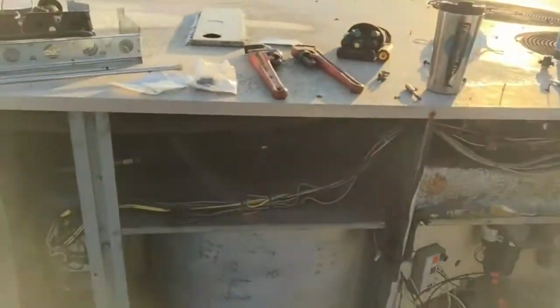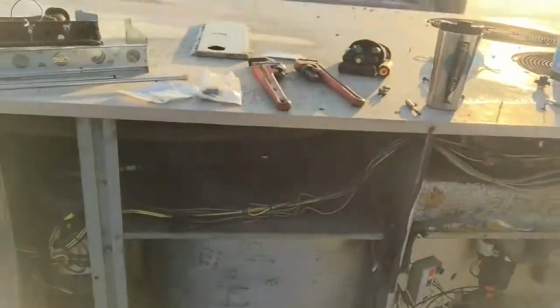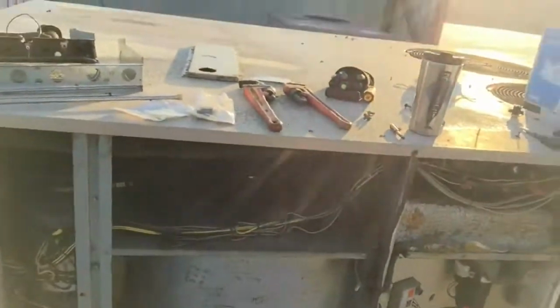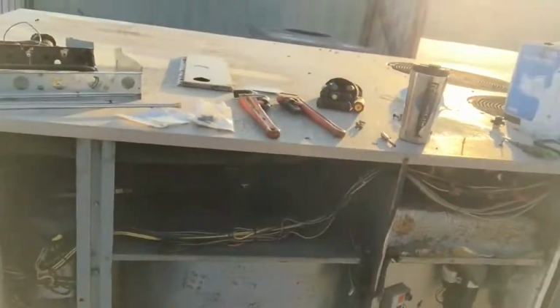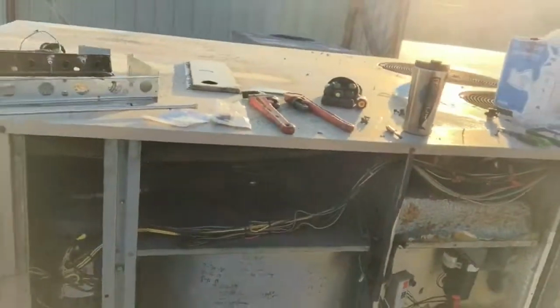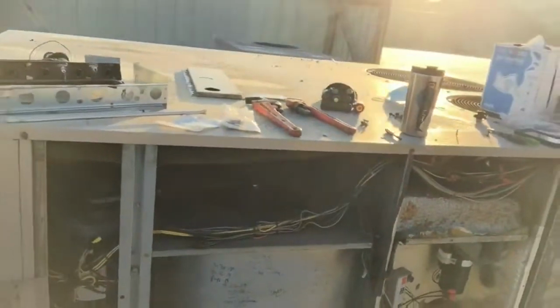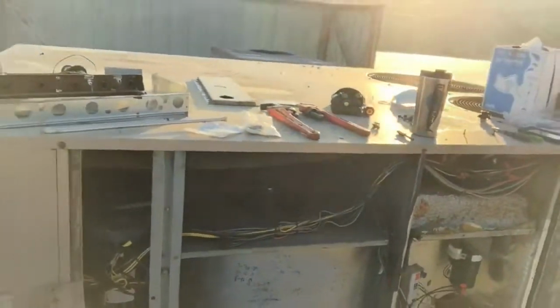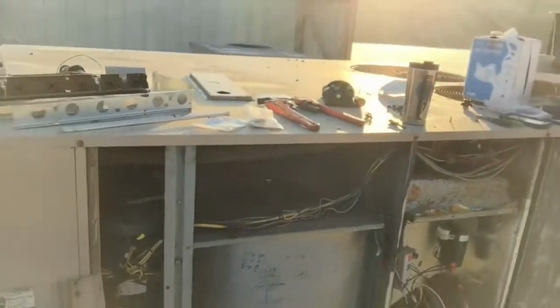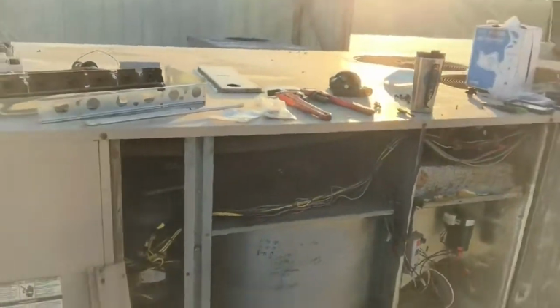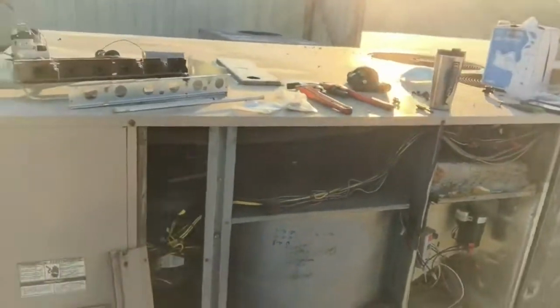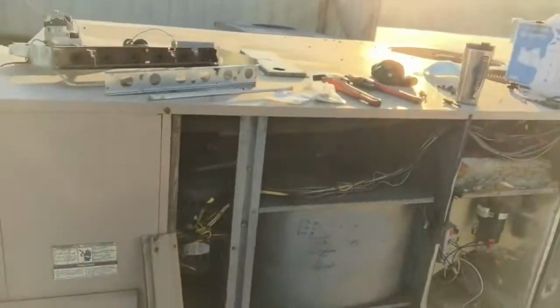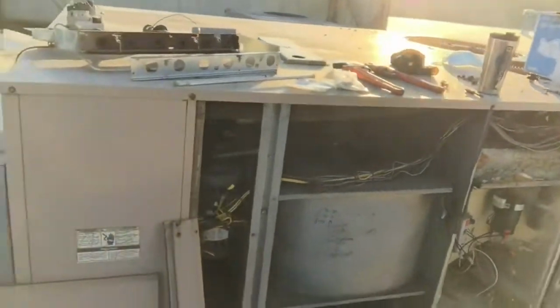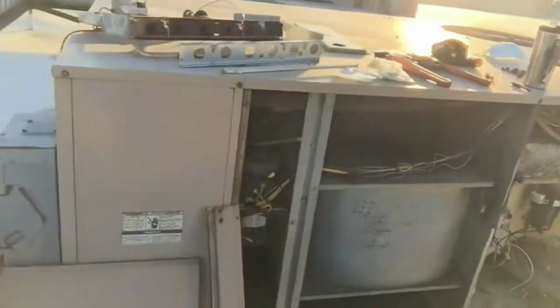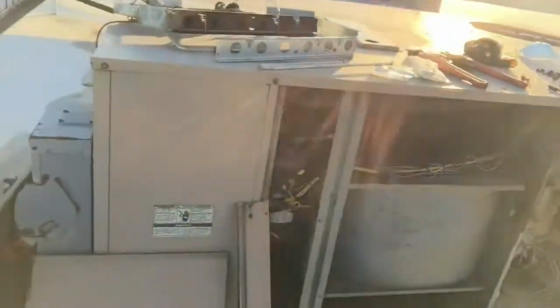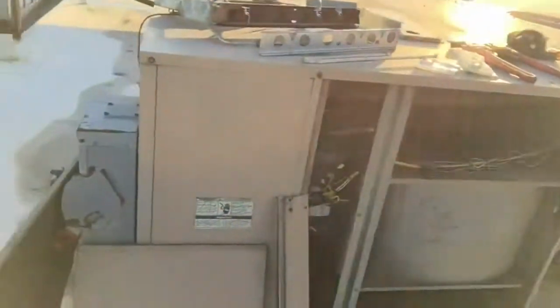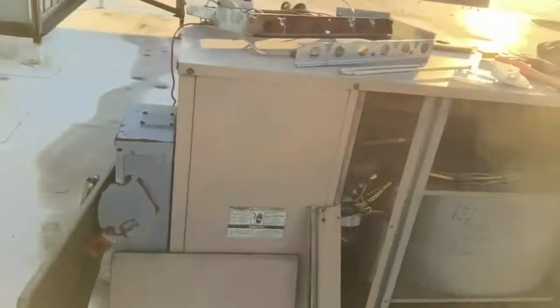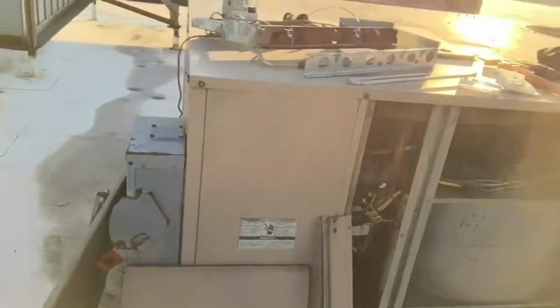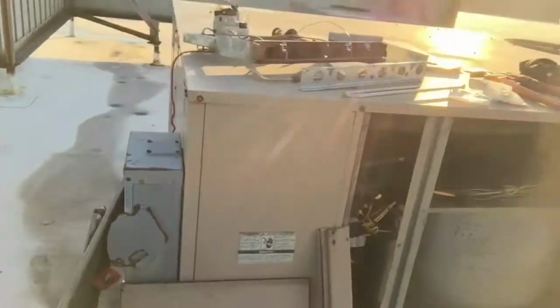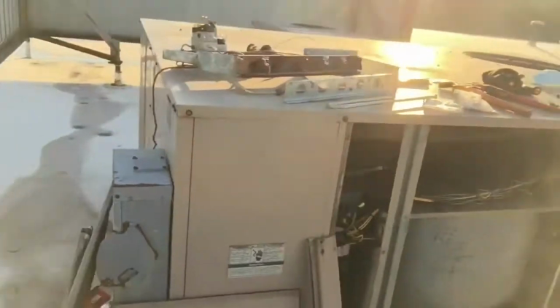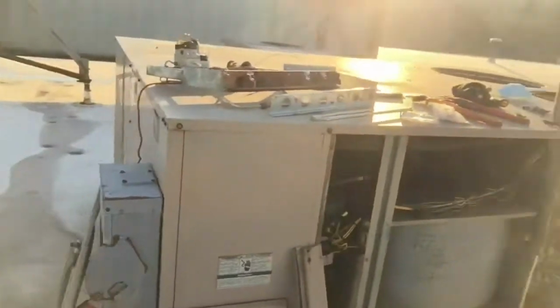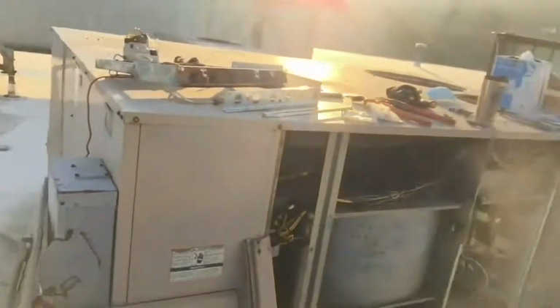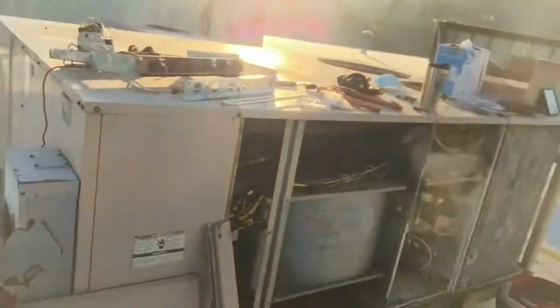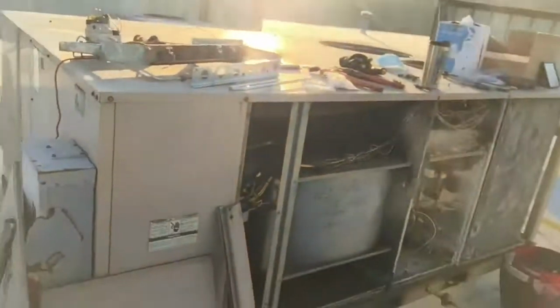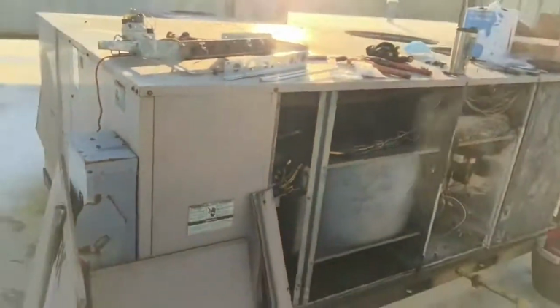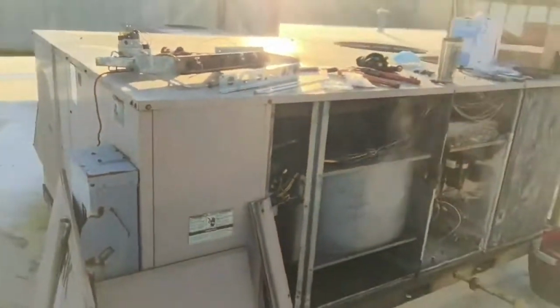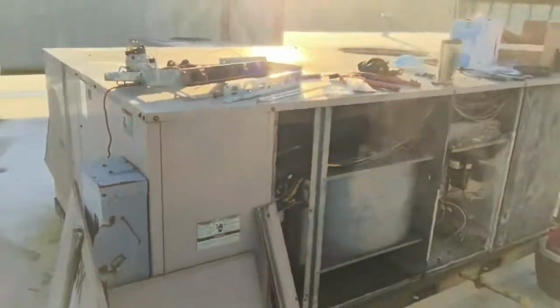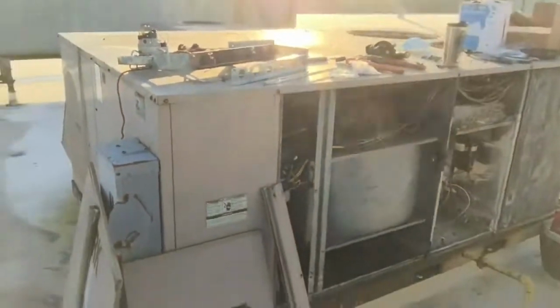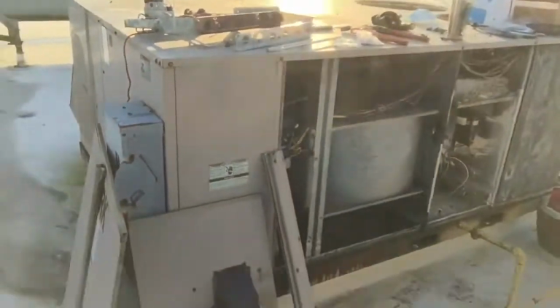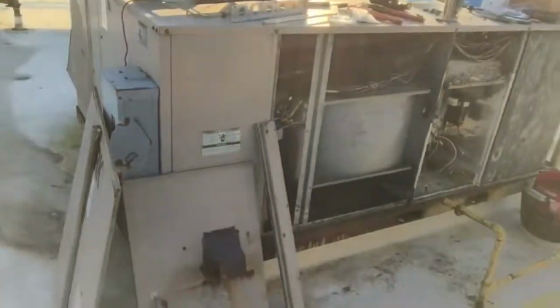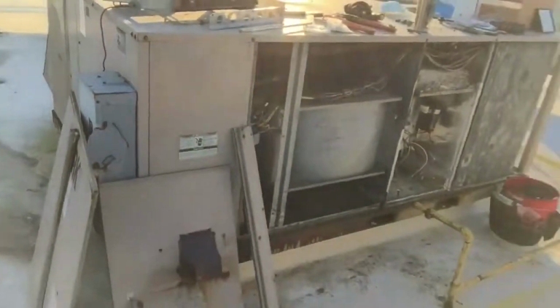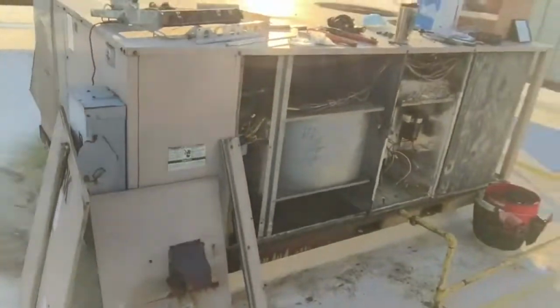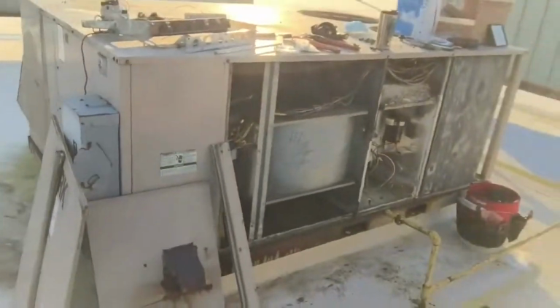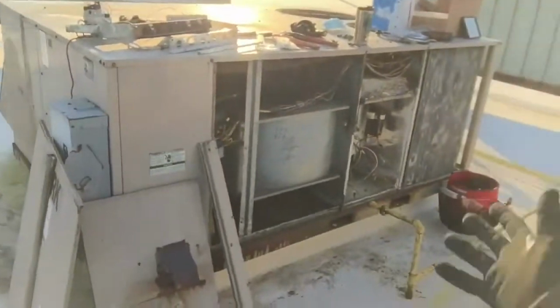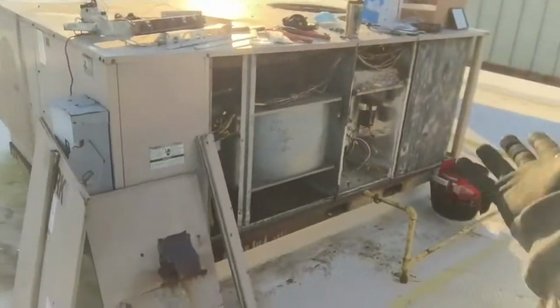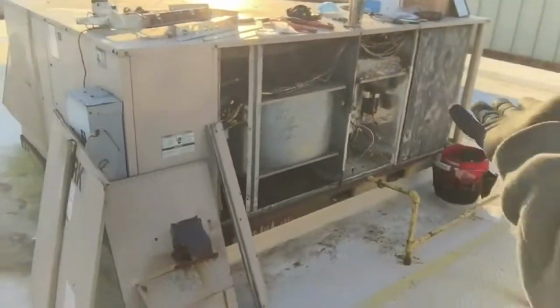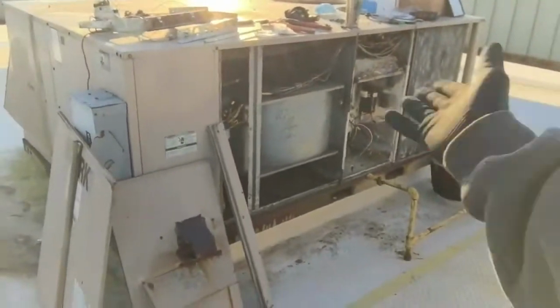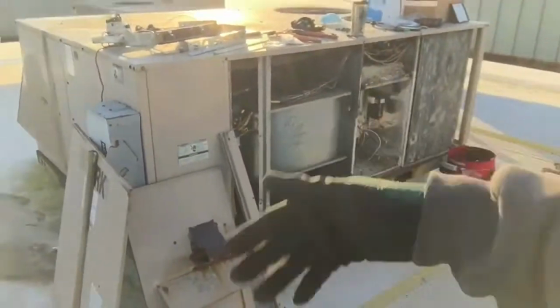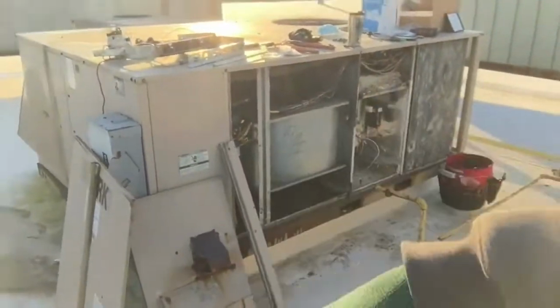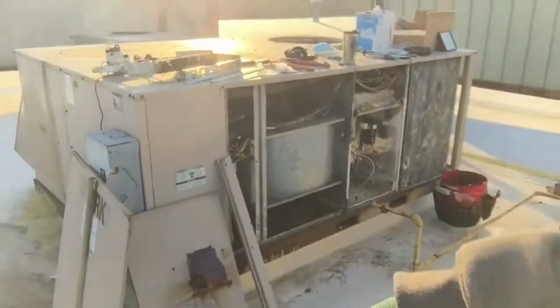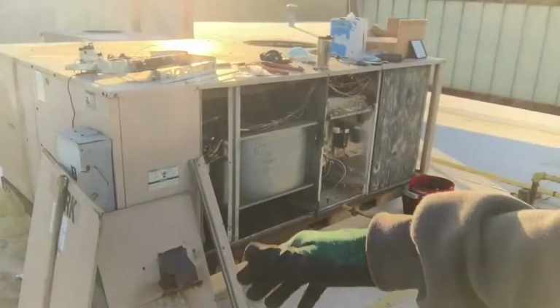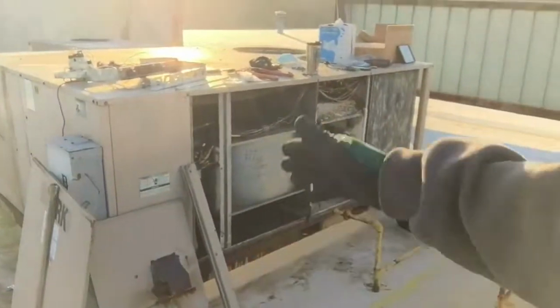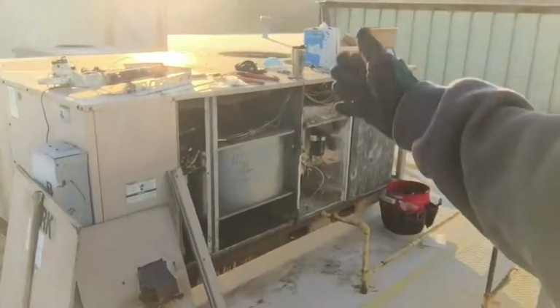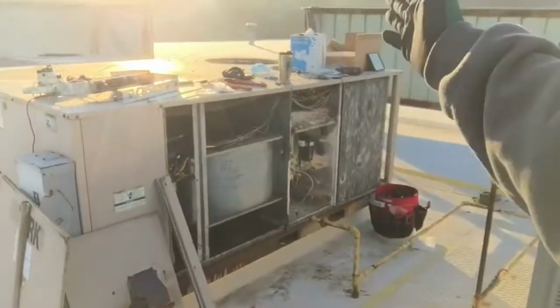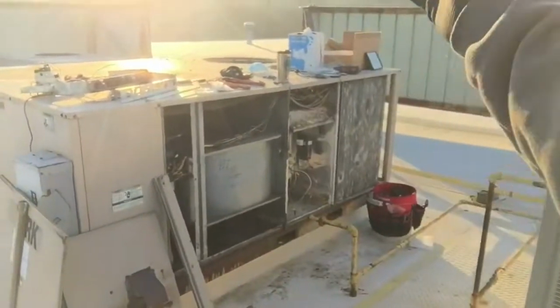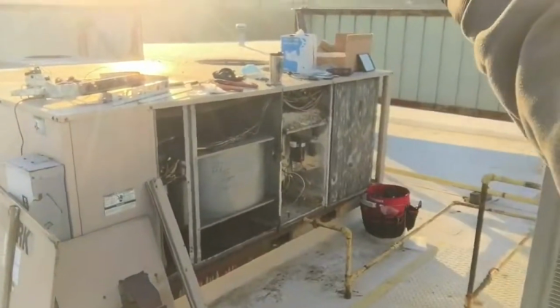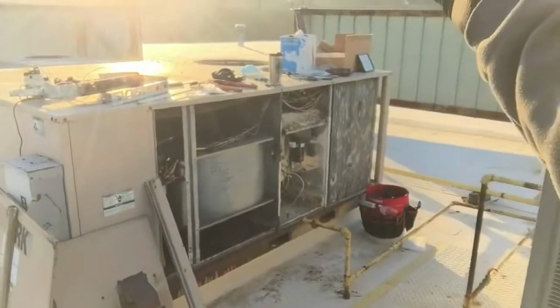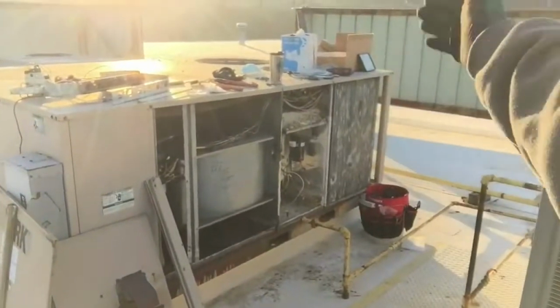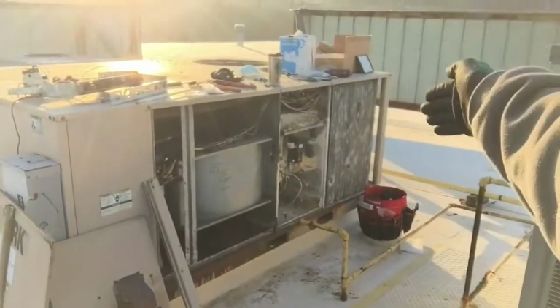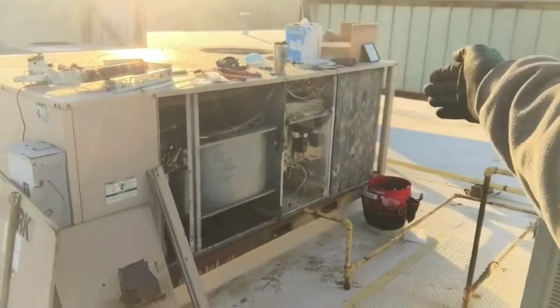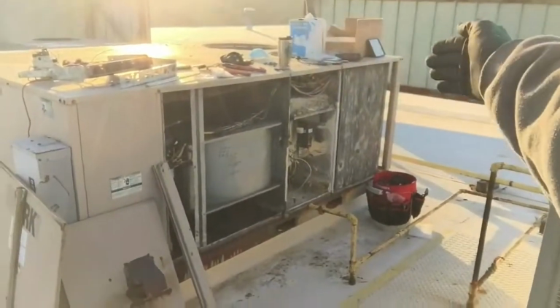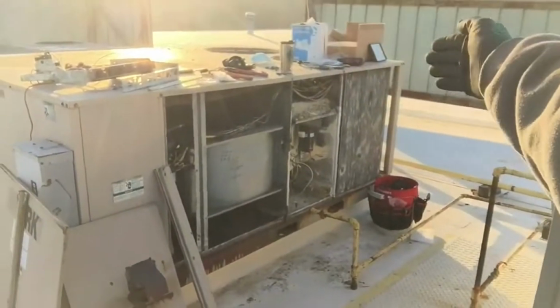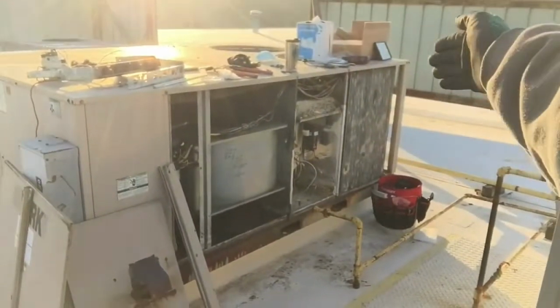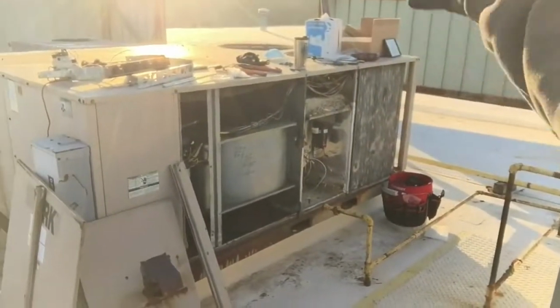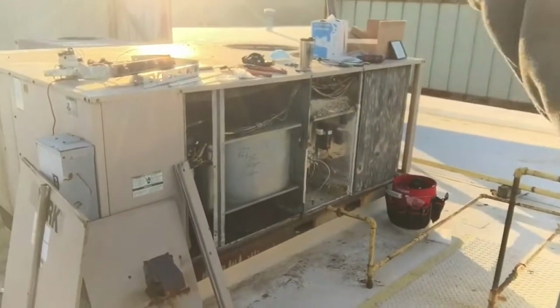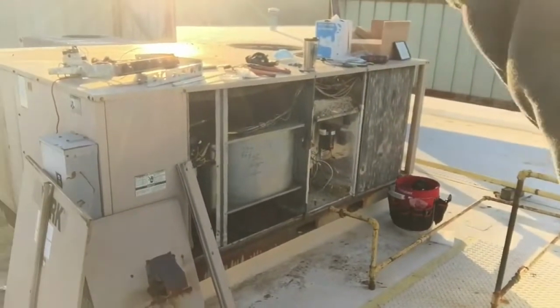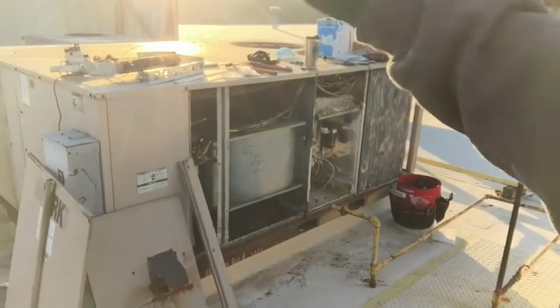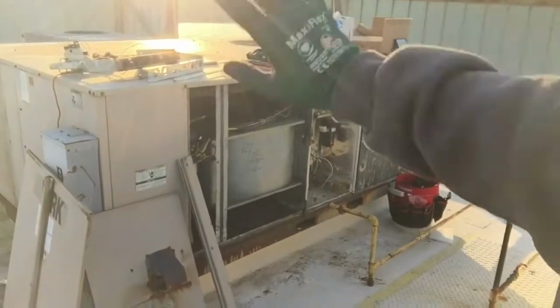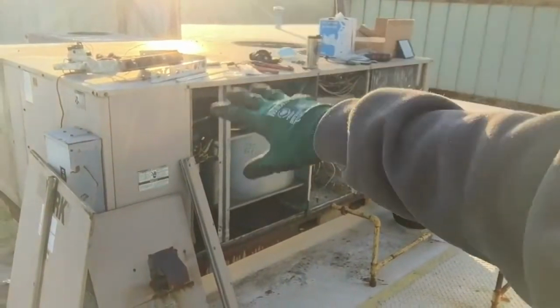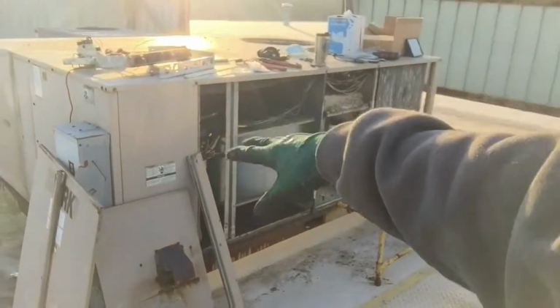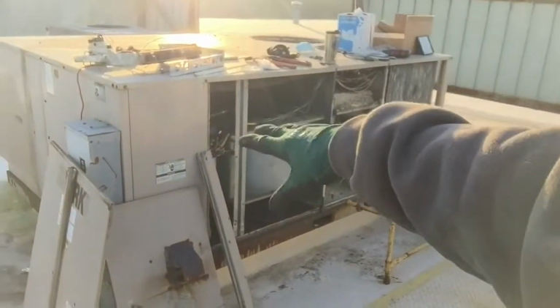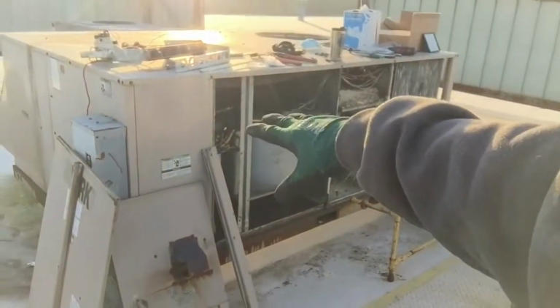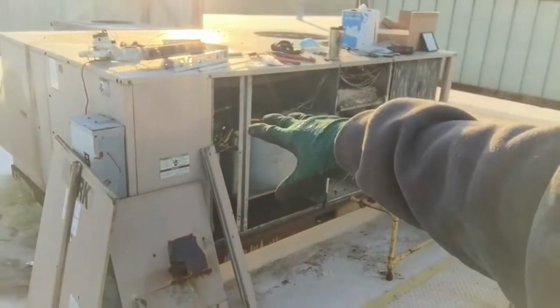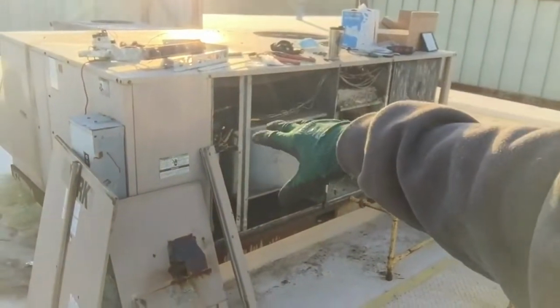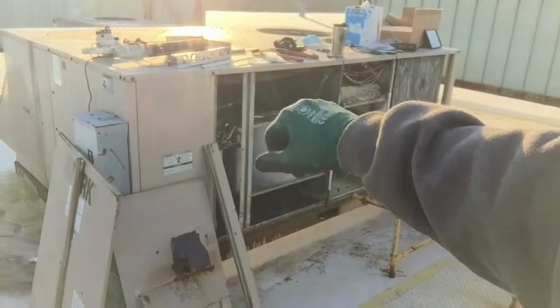So let me explain how this unit works. It's a packaged rooftop unit — we've got cooling in the front and heat in the back.